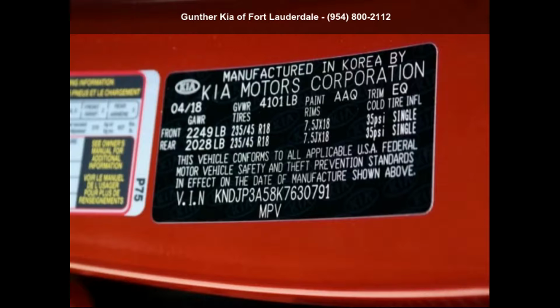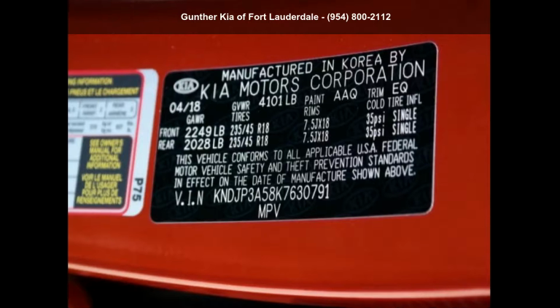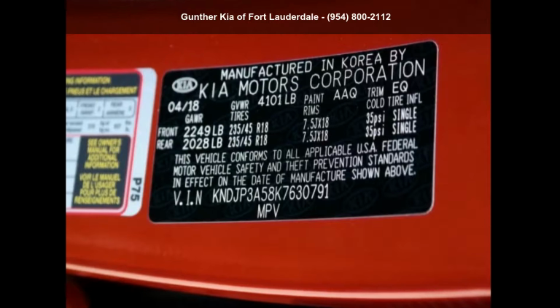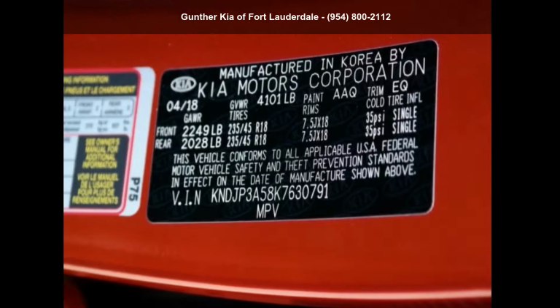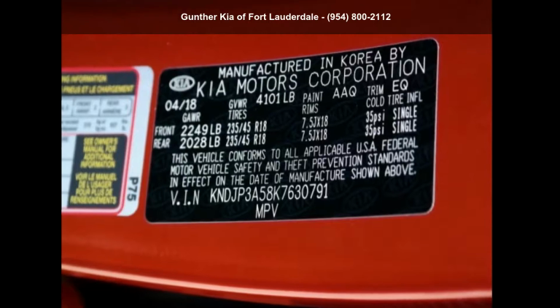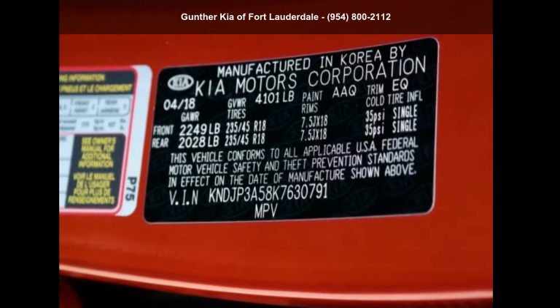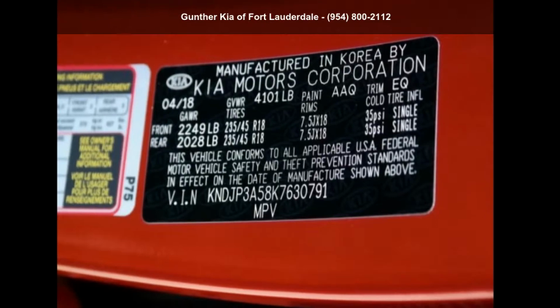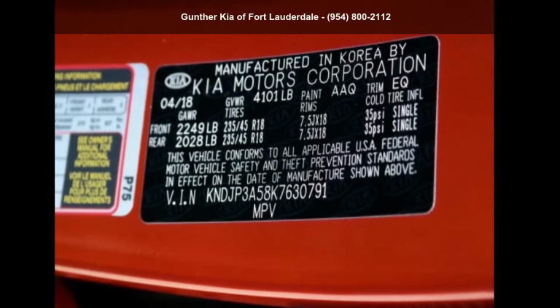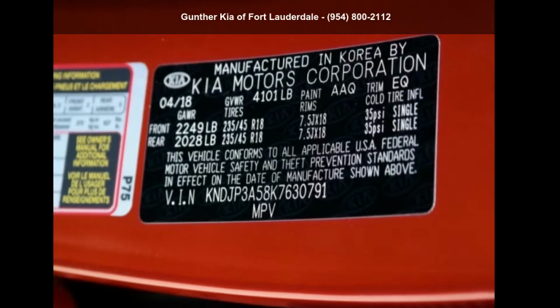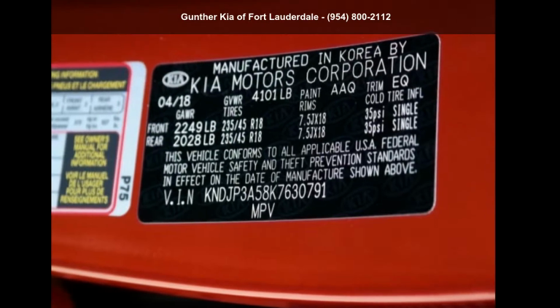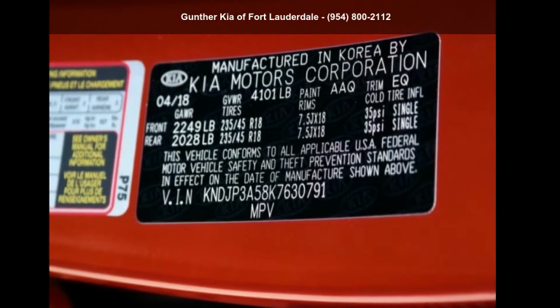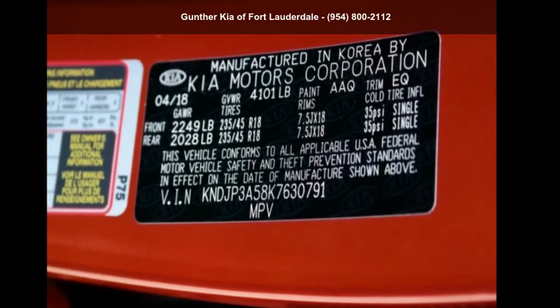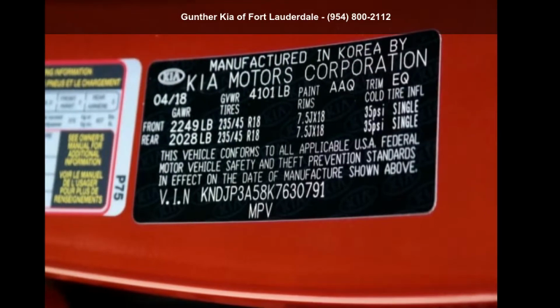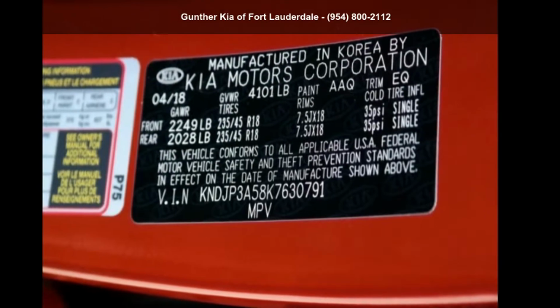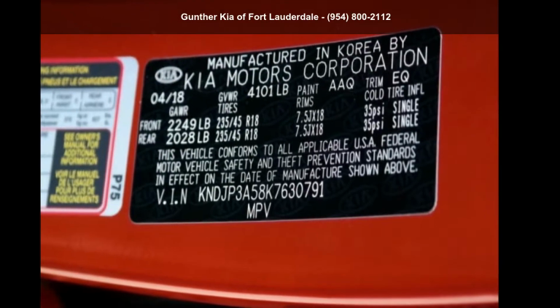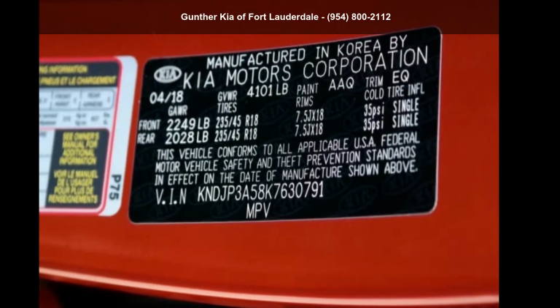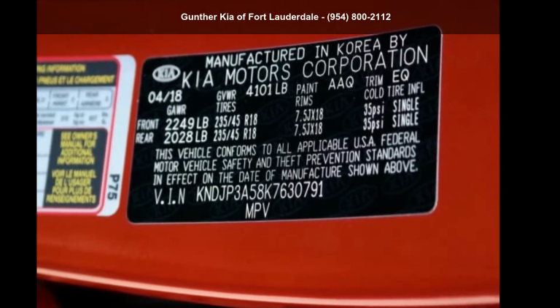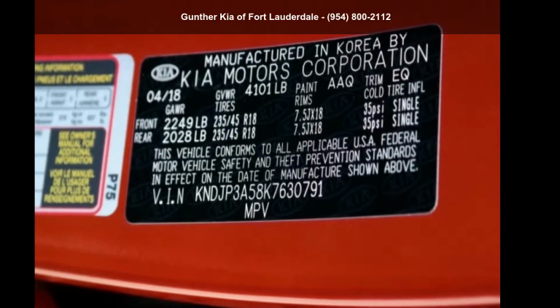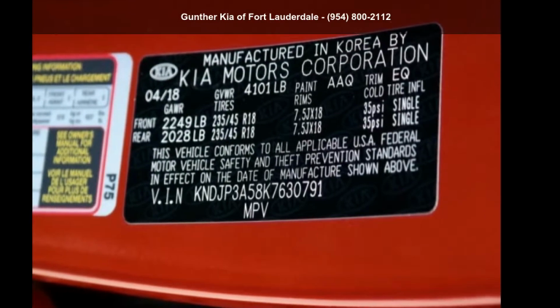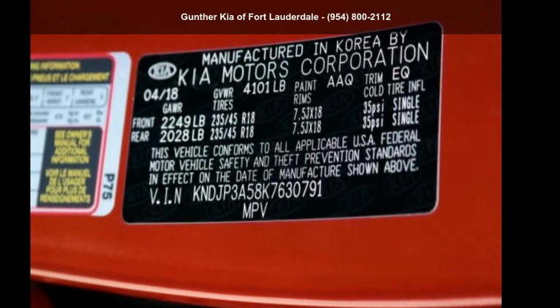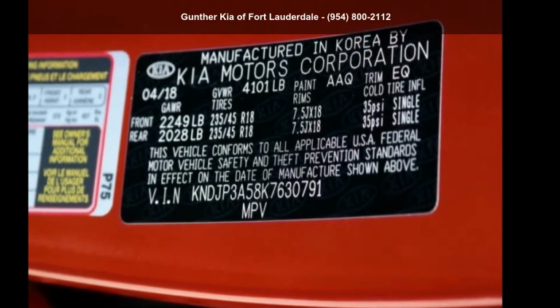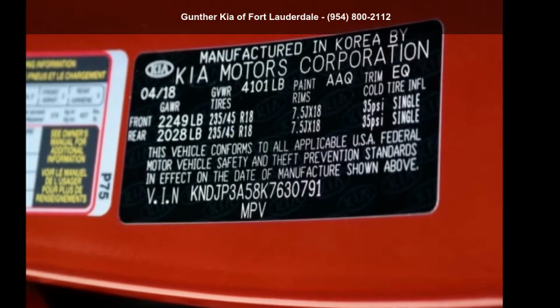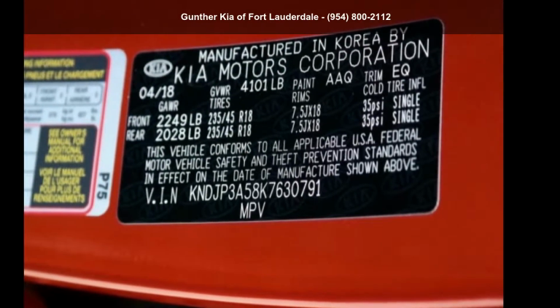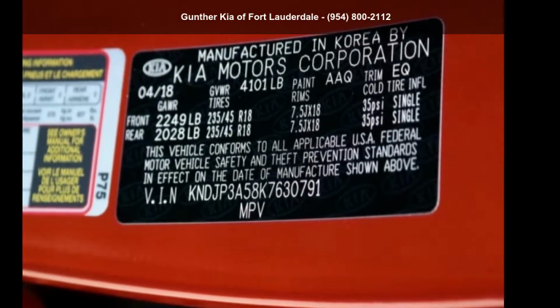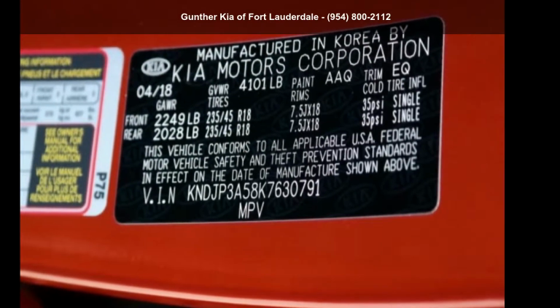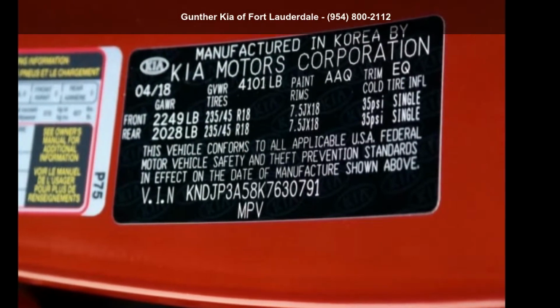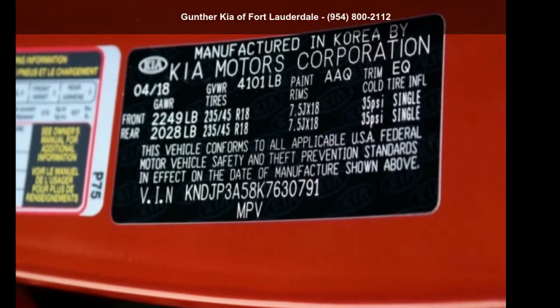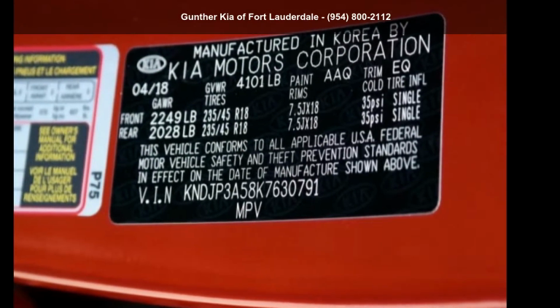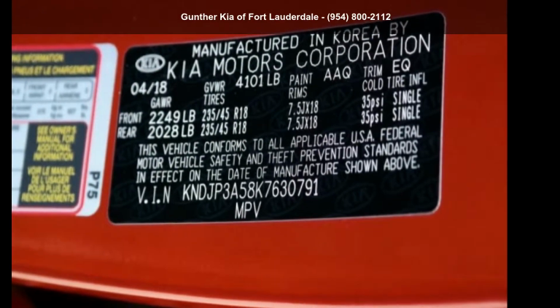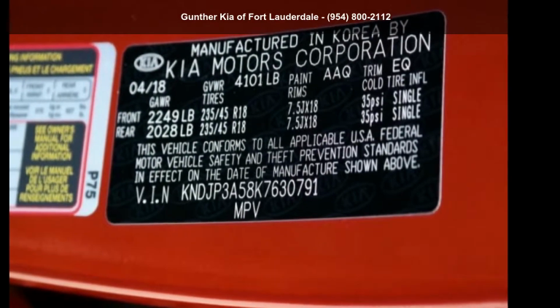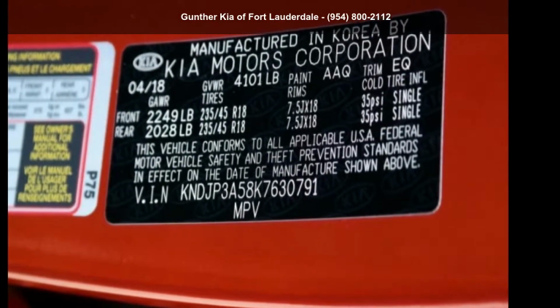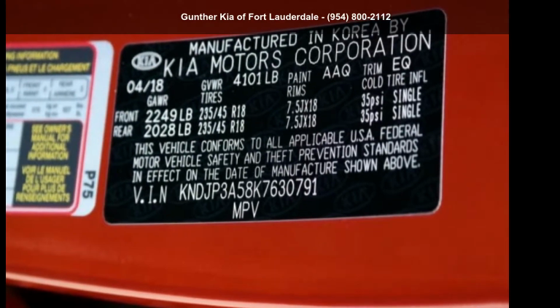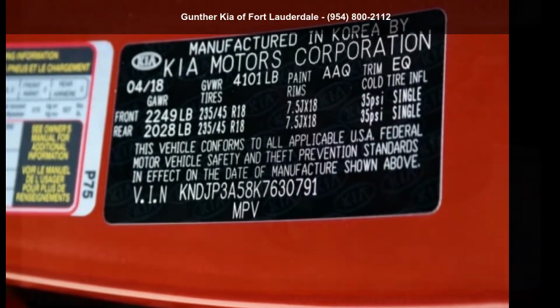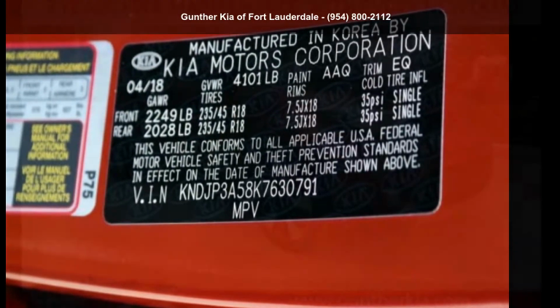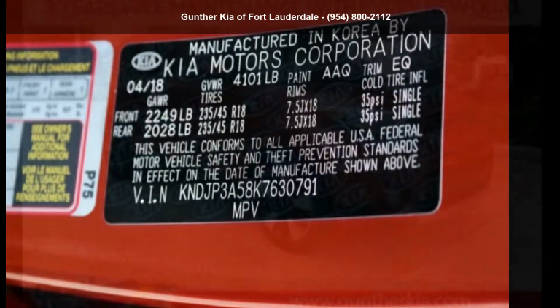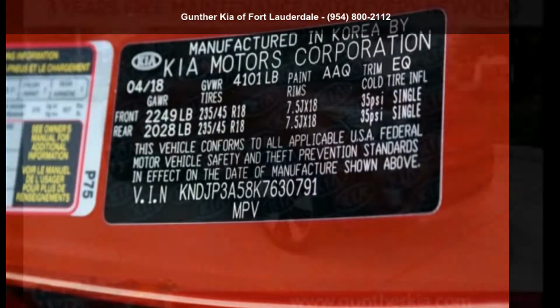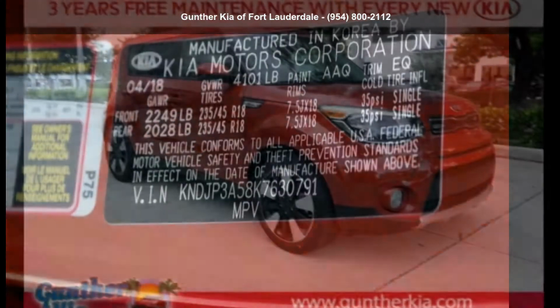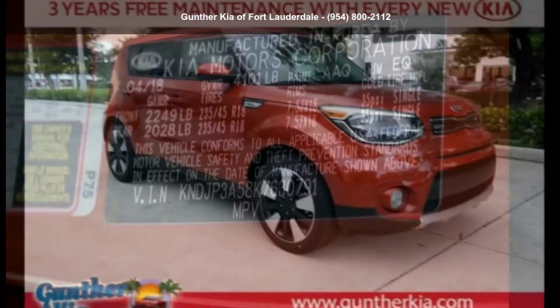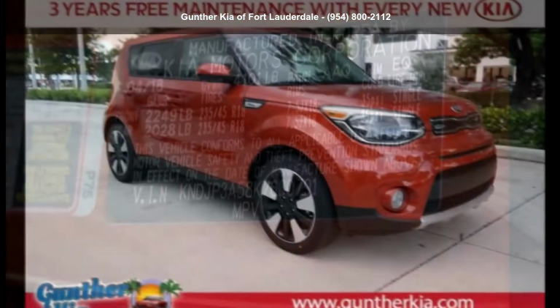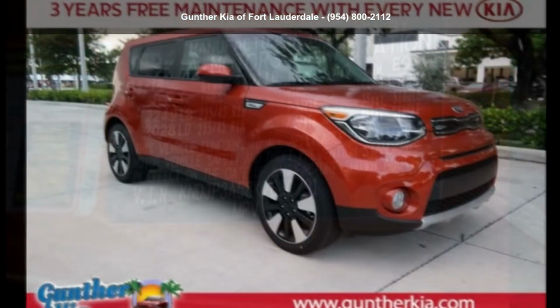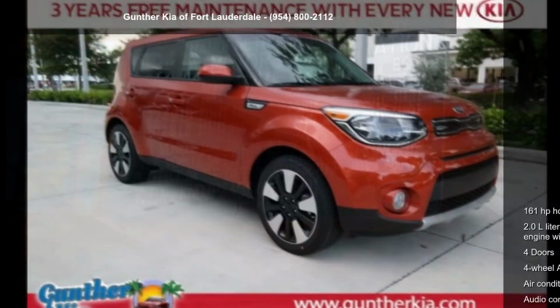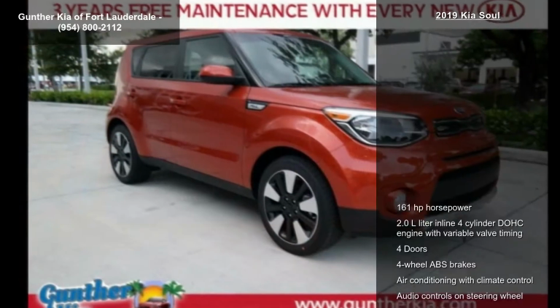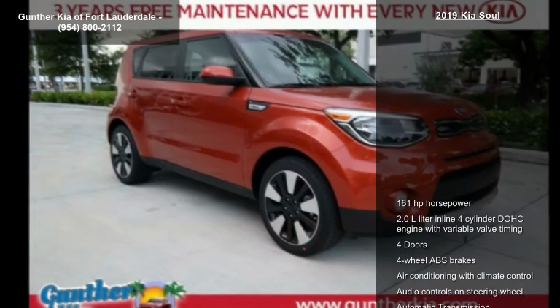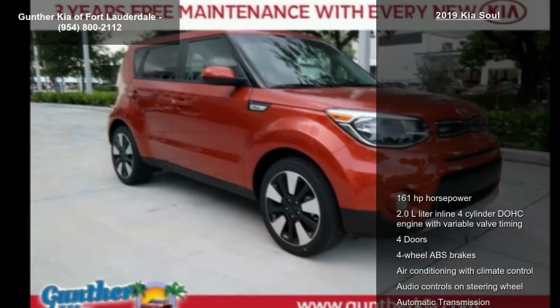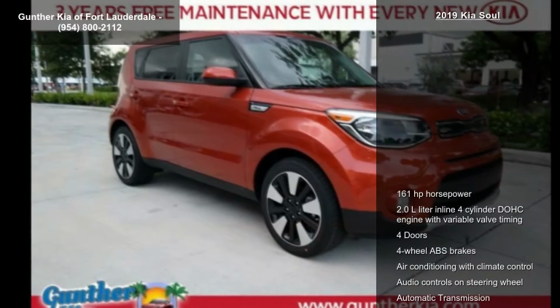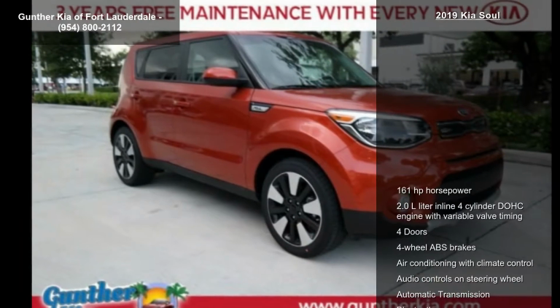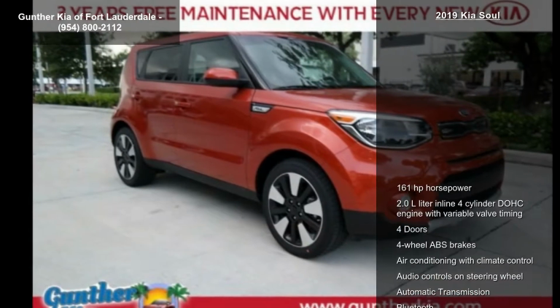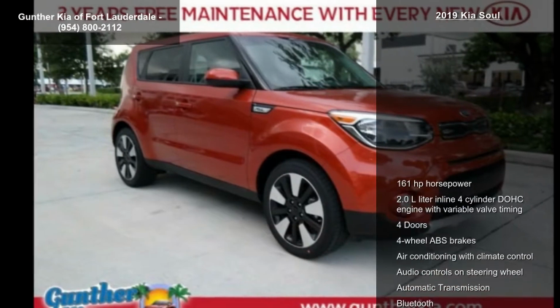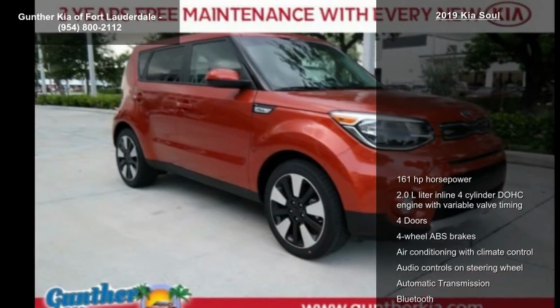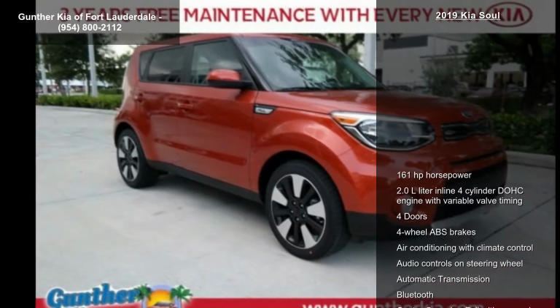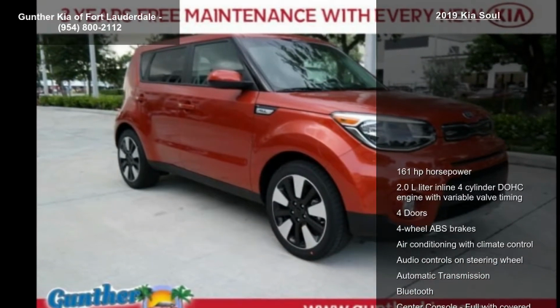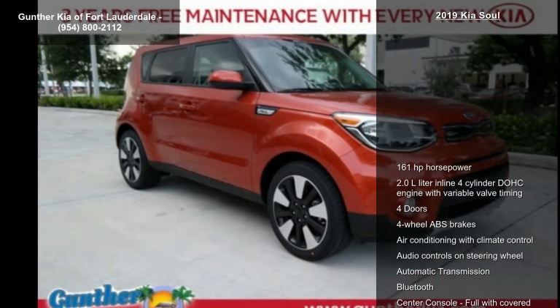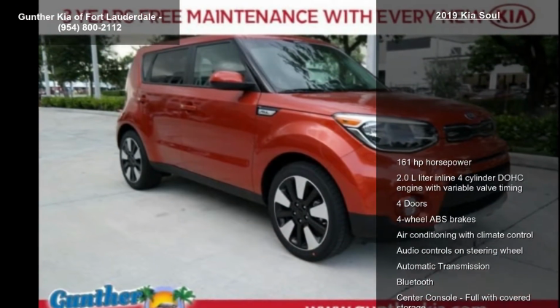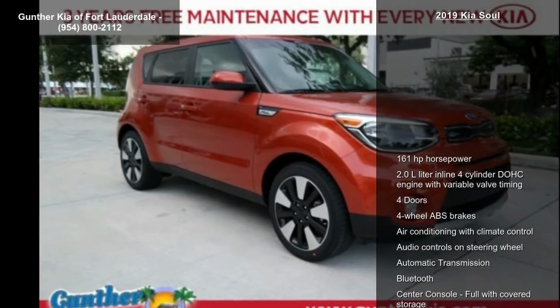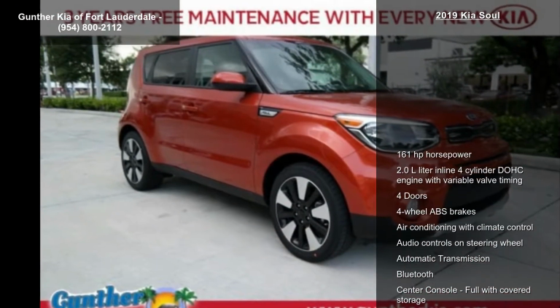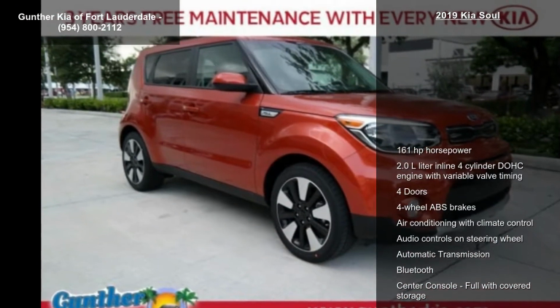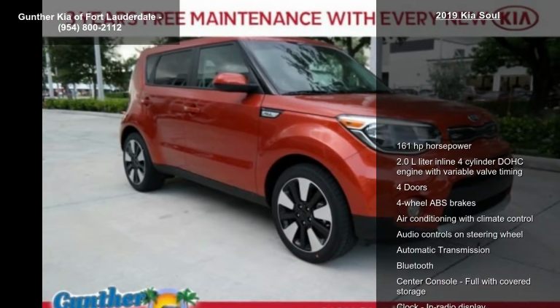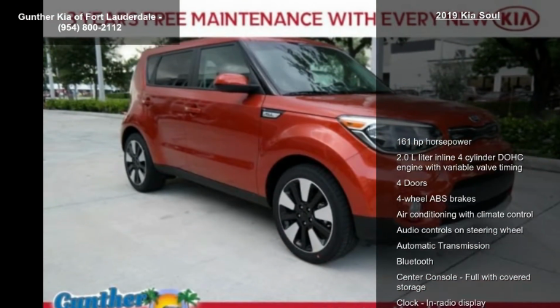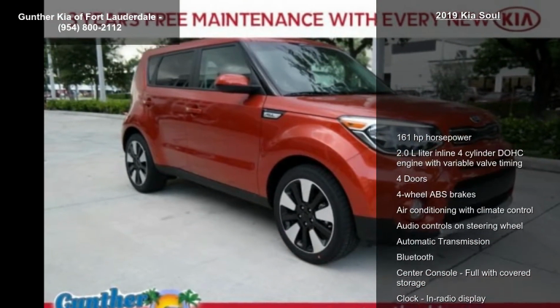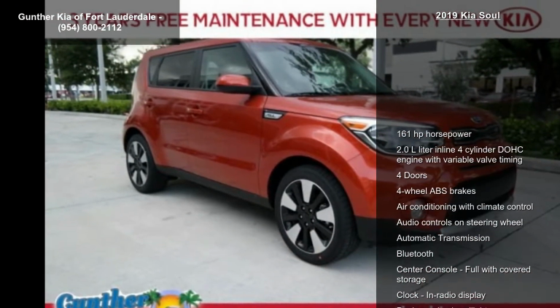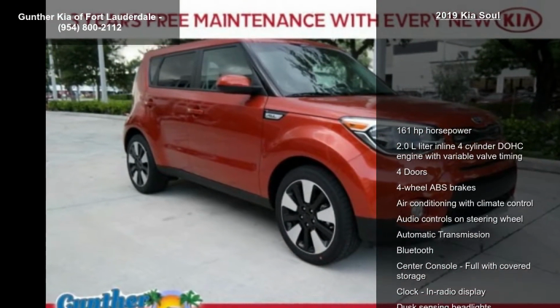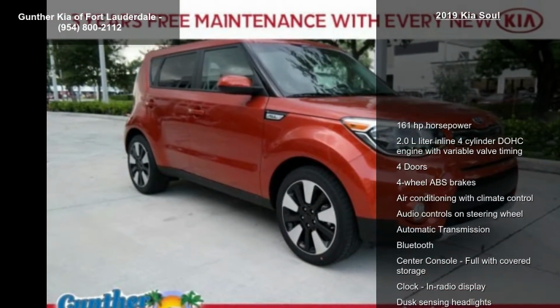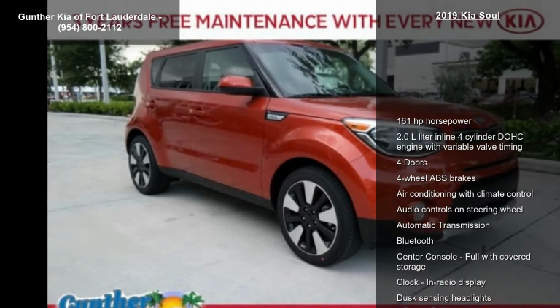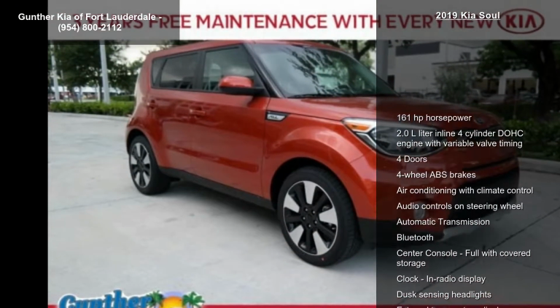Imagine yourself in this Kia 2019 Soul. If you are looking for a first-rate auto, this one could be yours today.